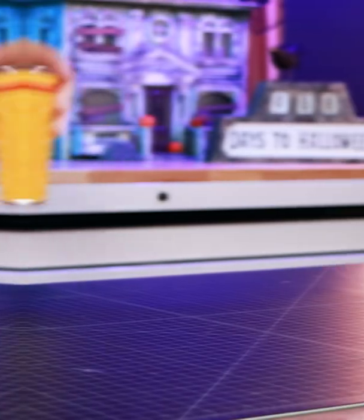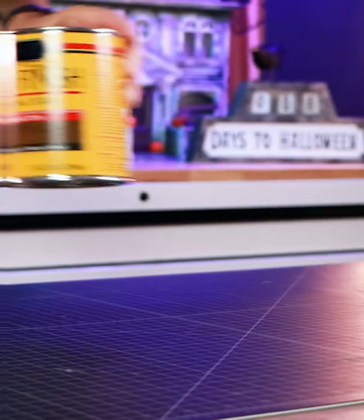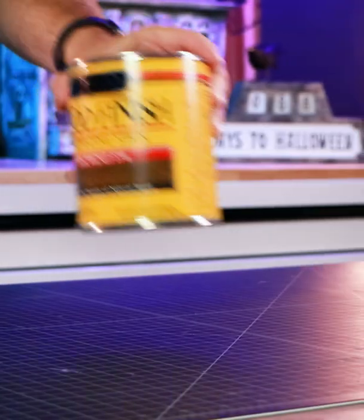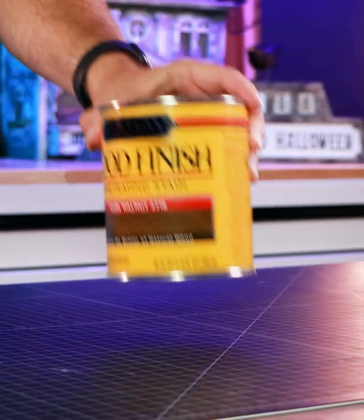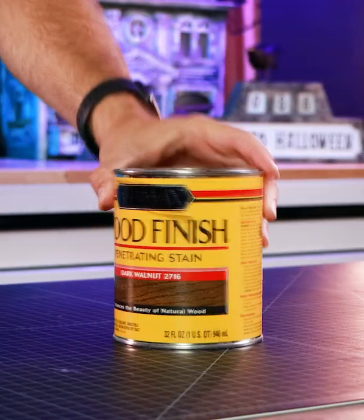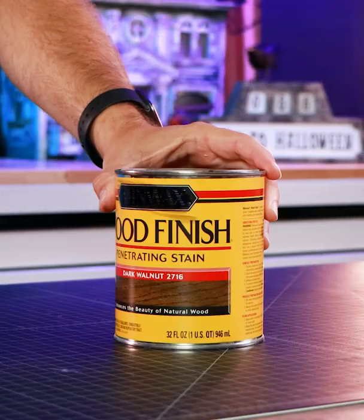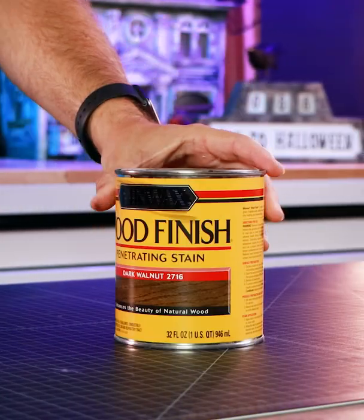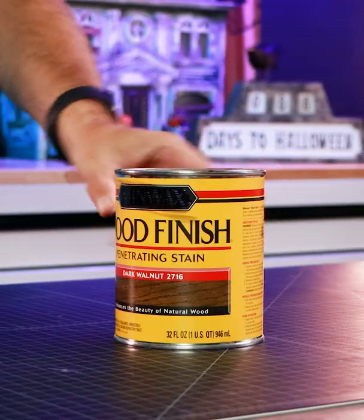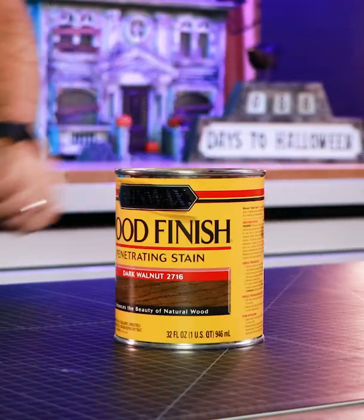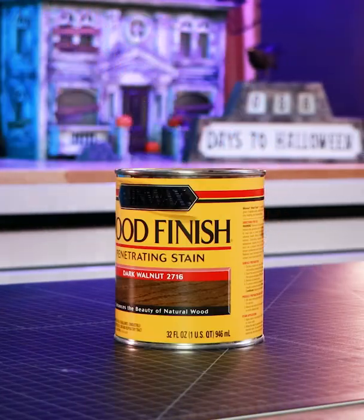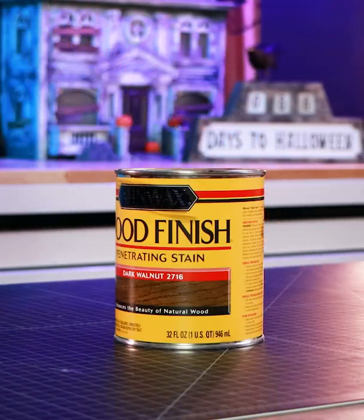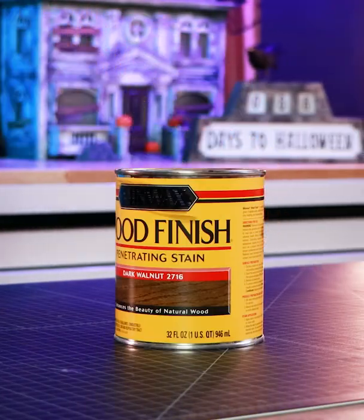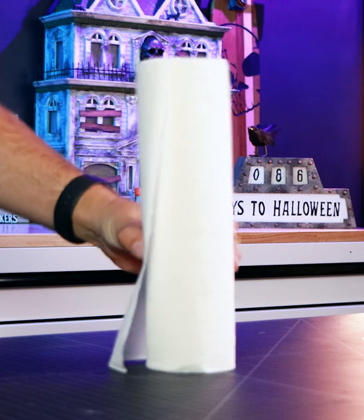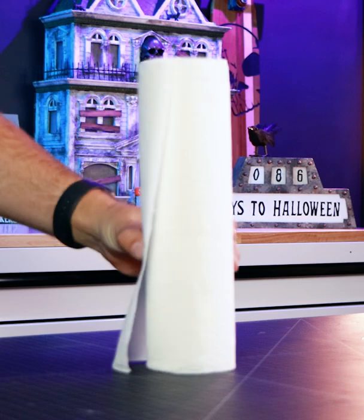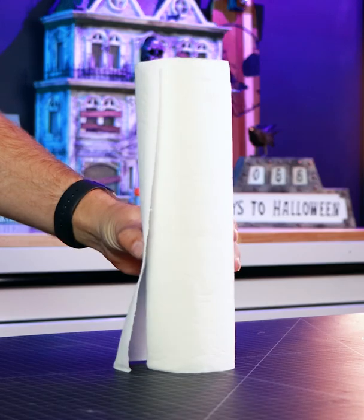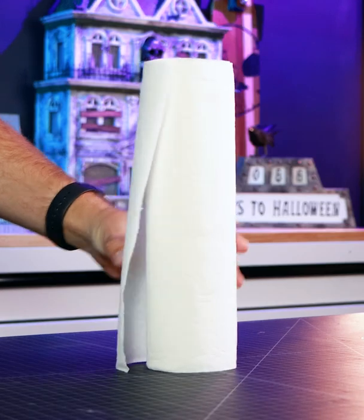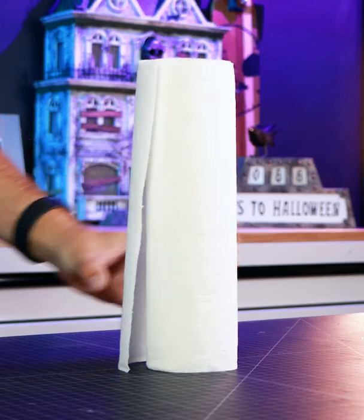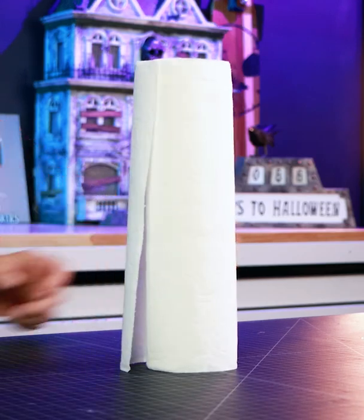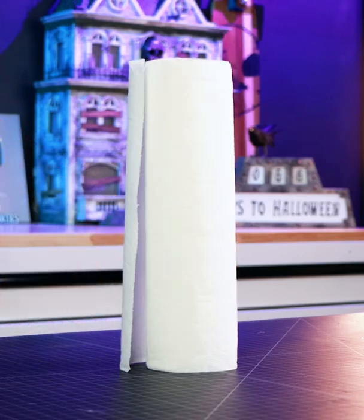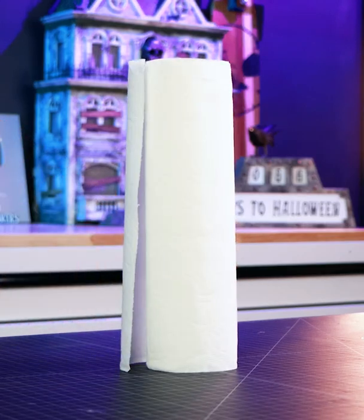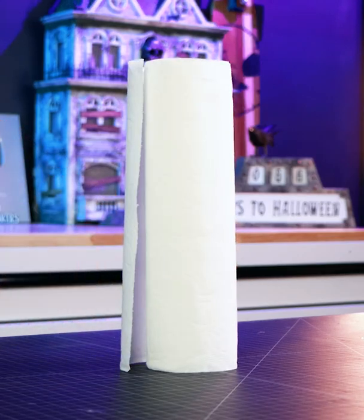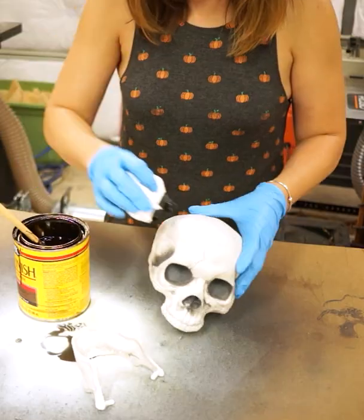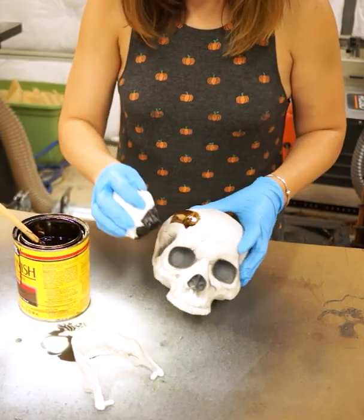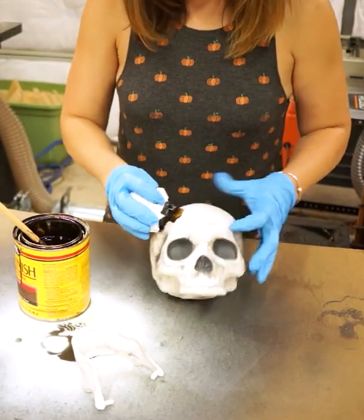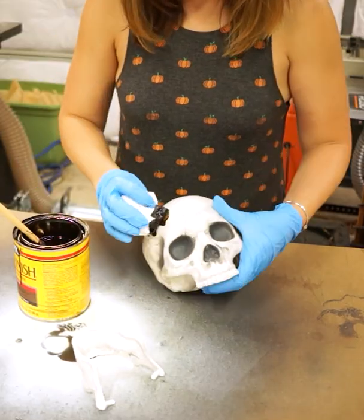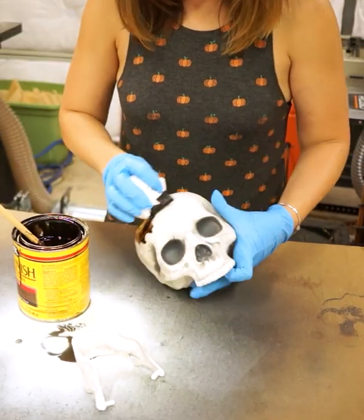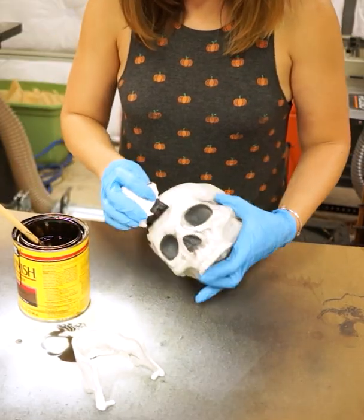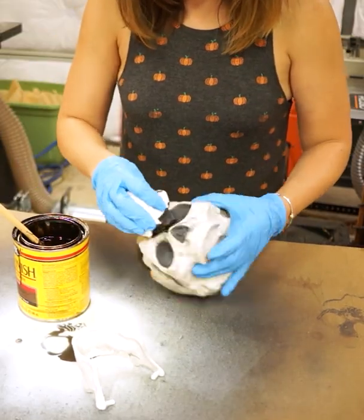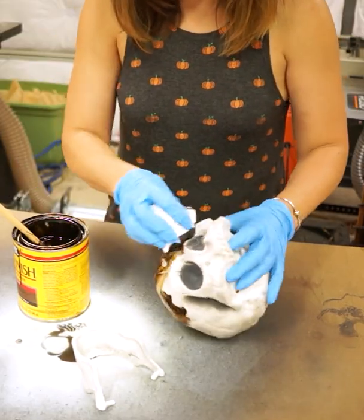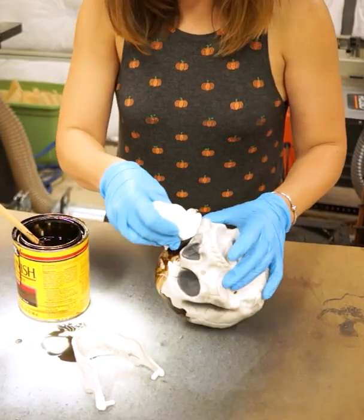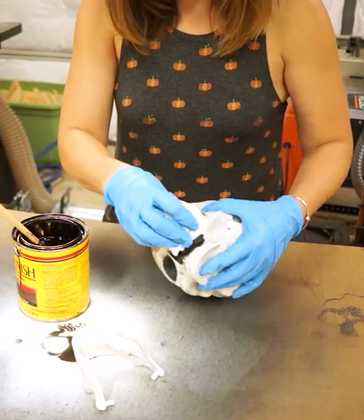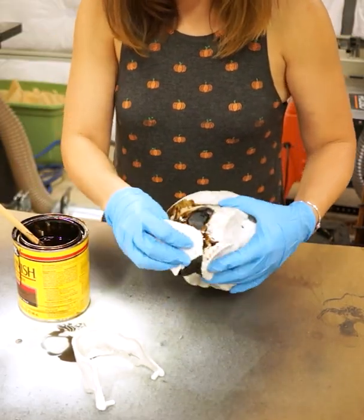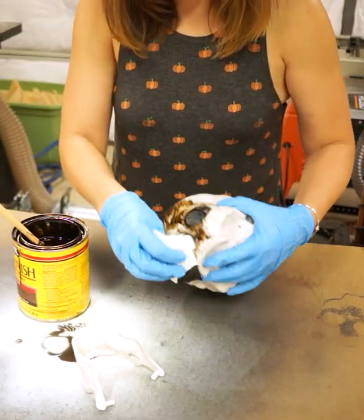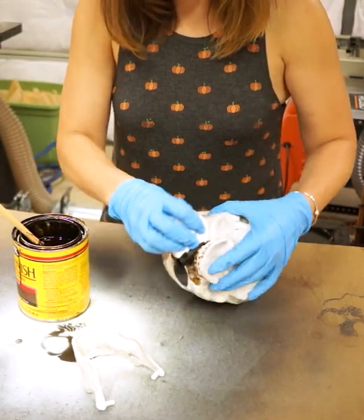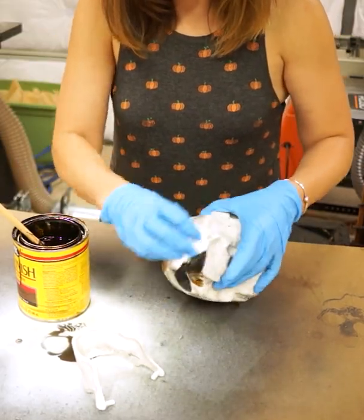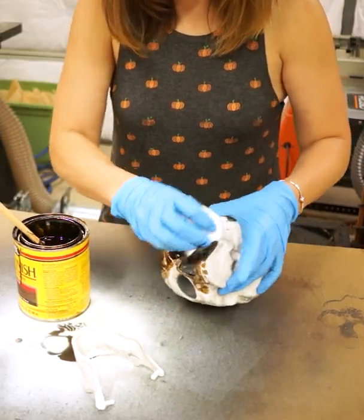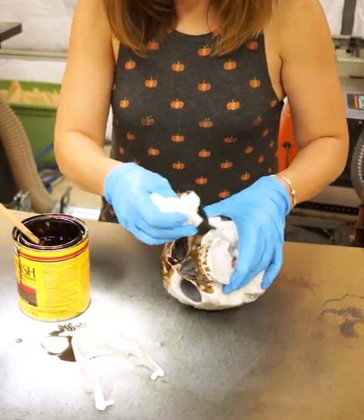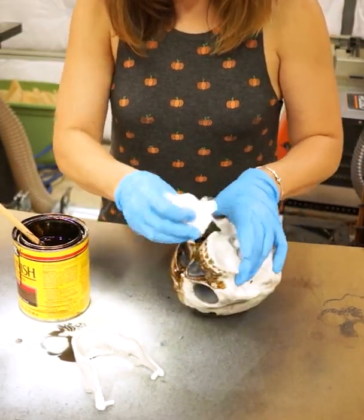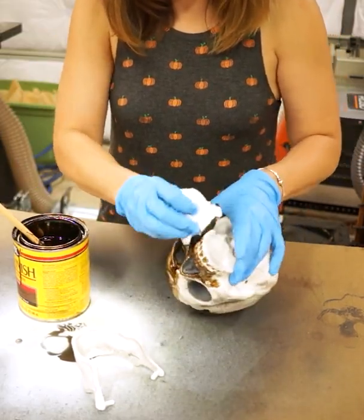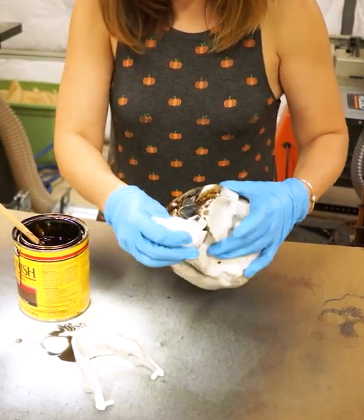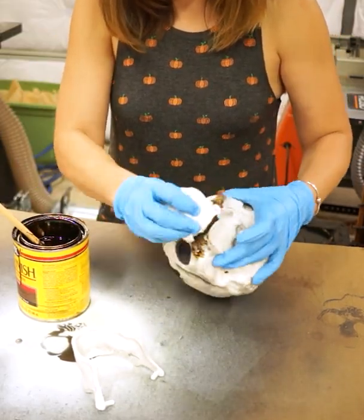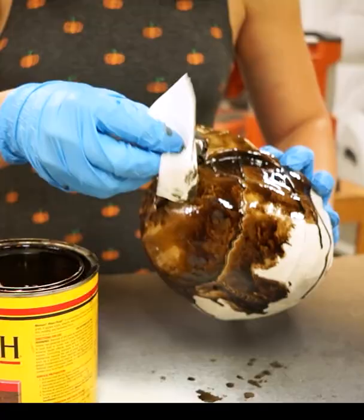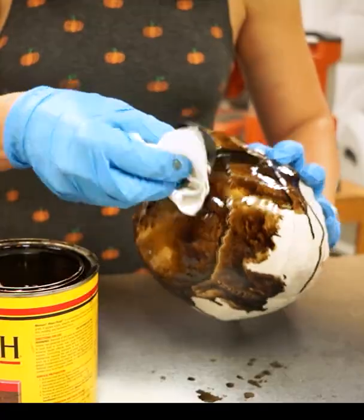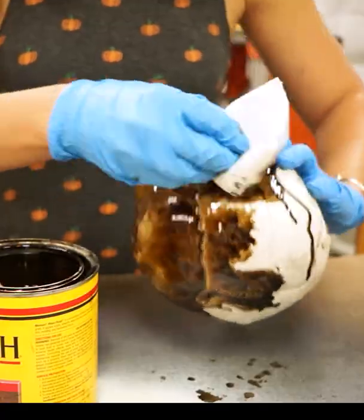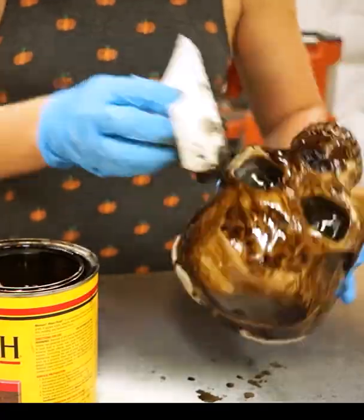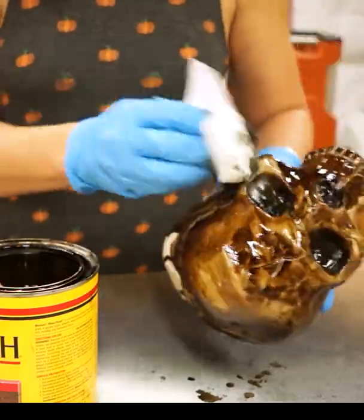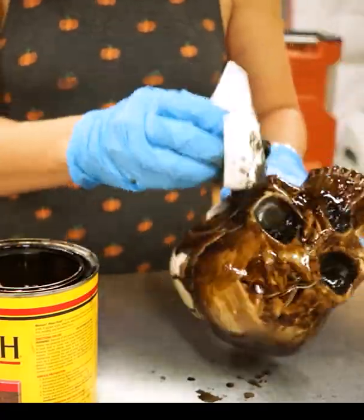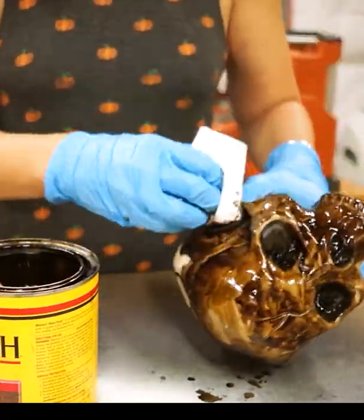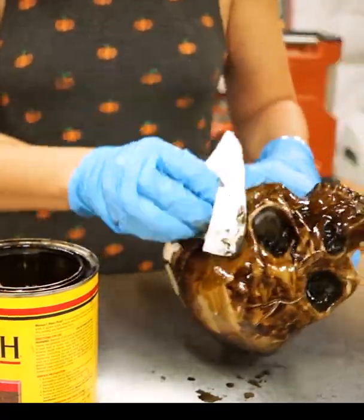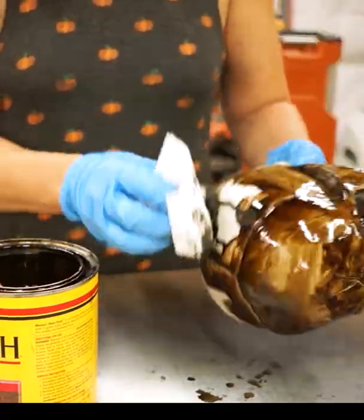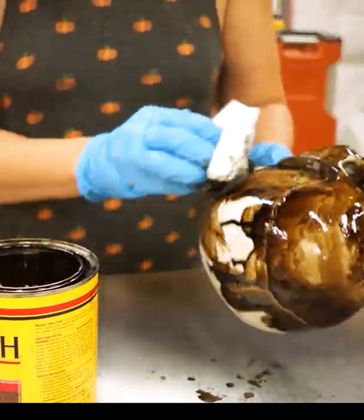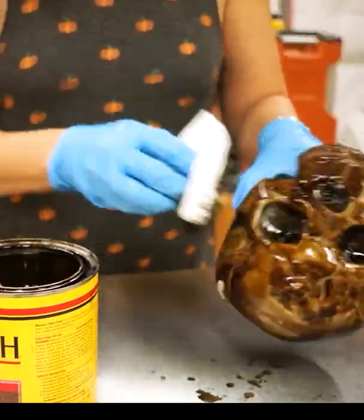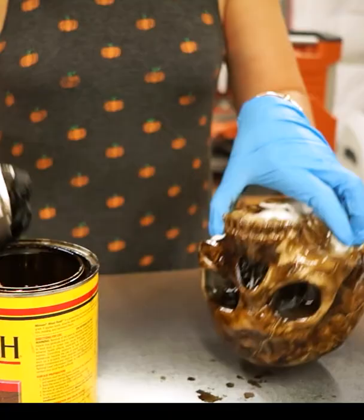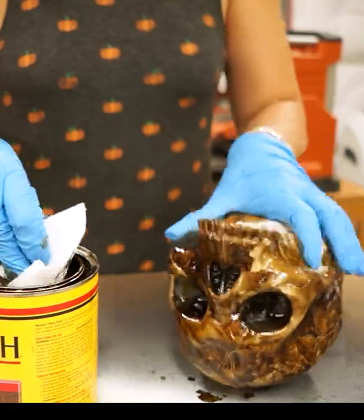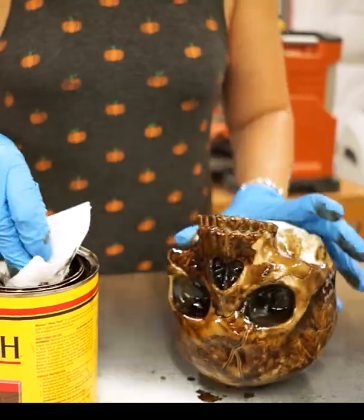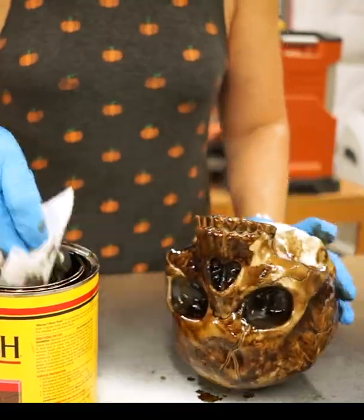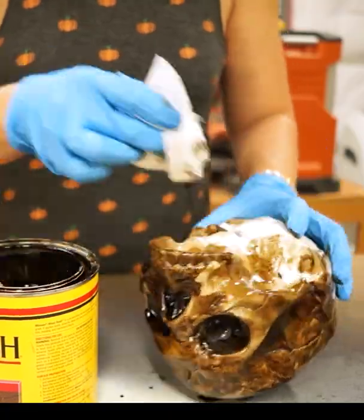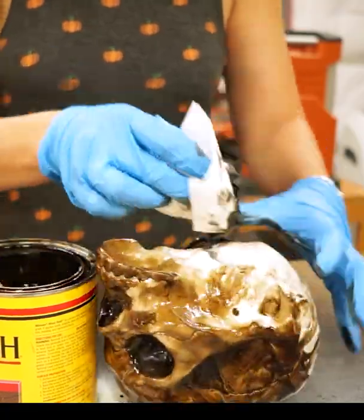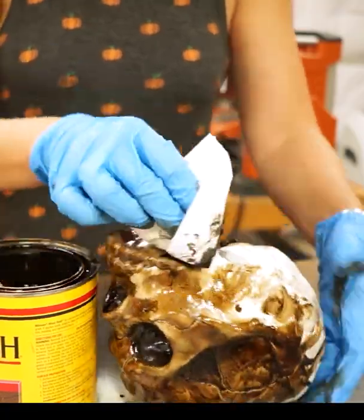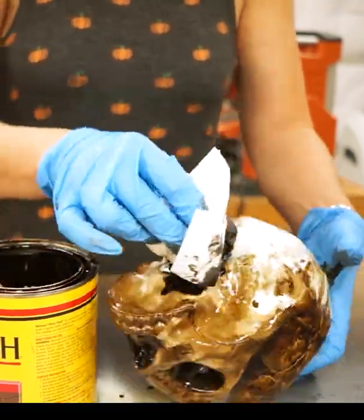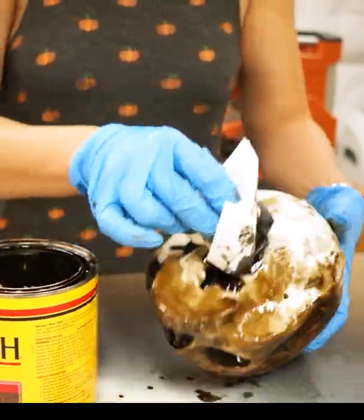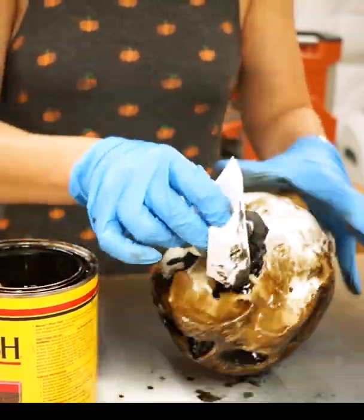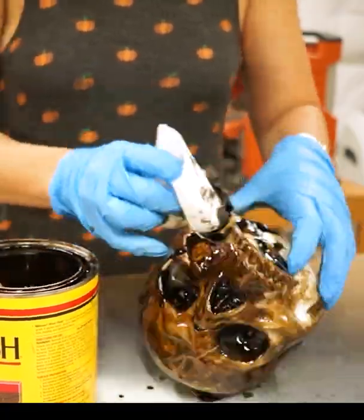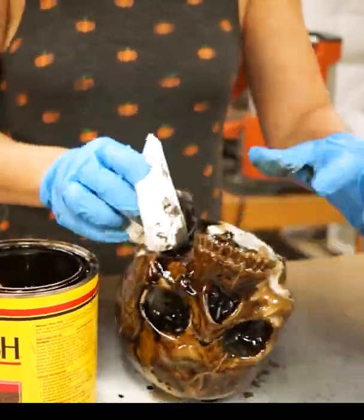All you'll need is some dark wood stain and some paper towels. Put on some gloves and spread the stain all over the skull. Make sure to let it drip into all the little cracks and crevices.